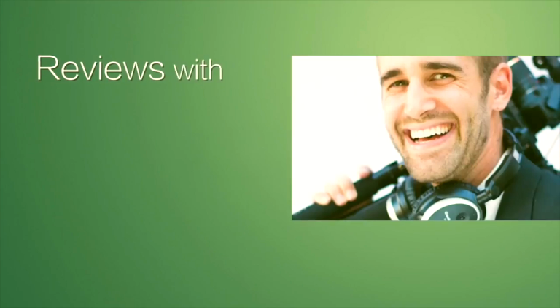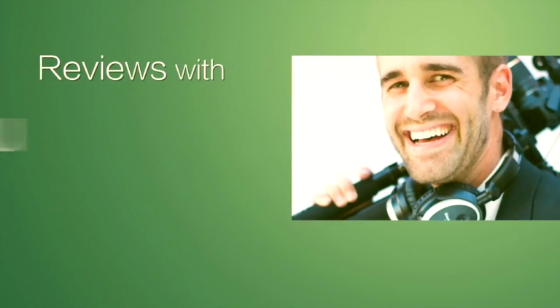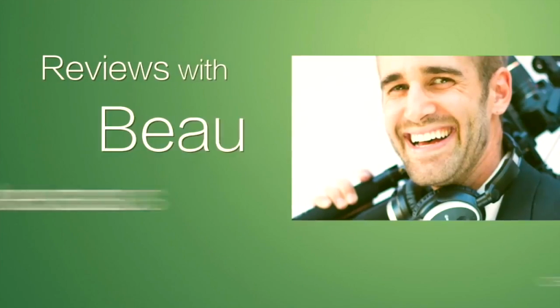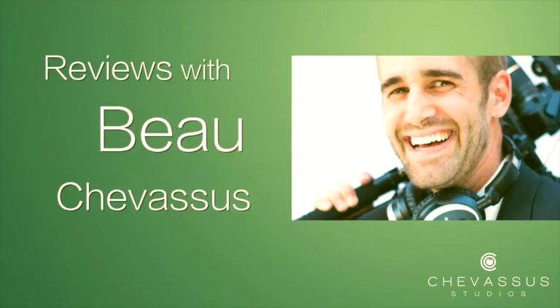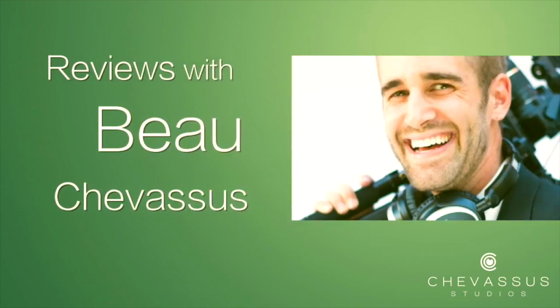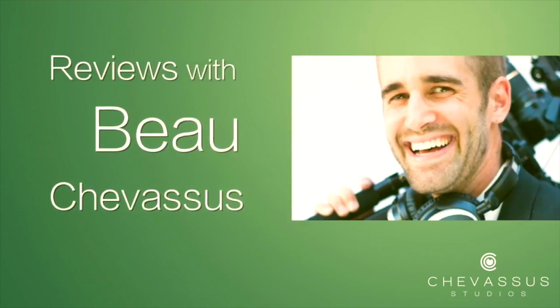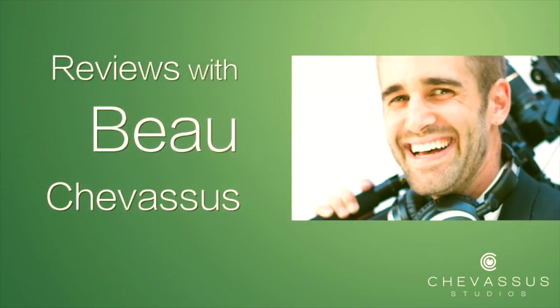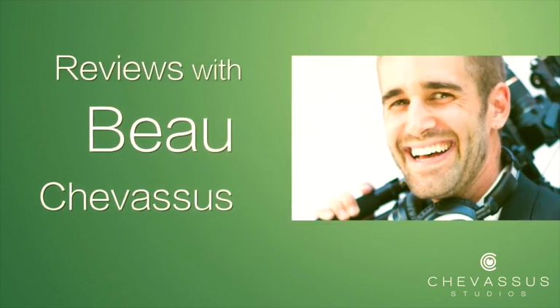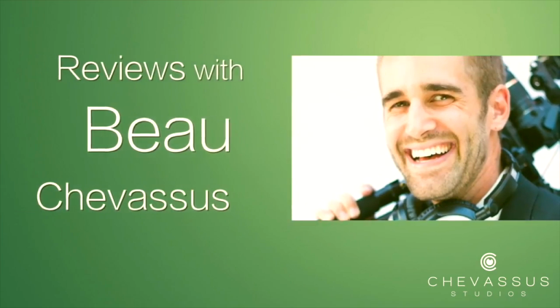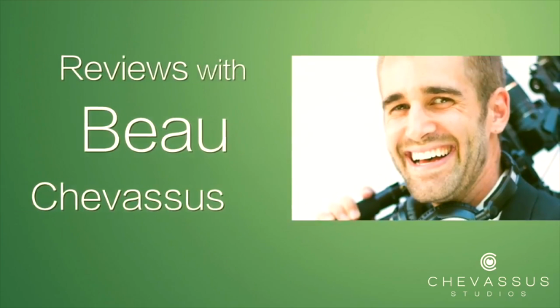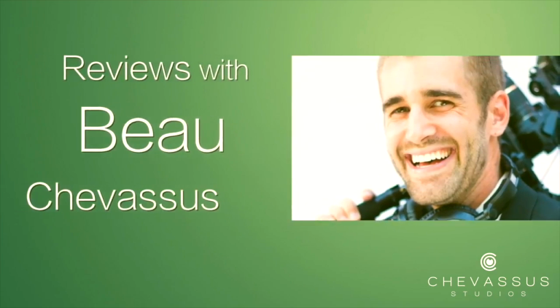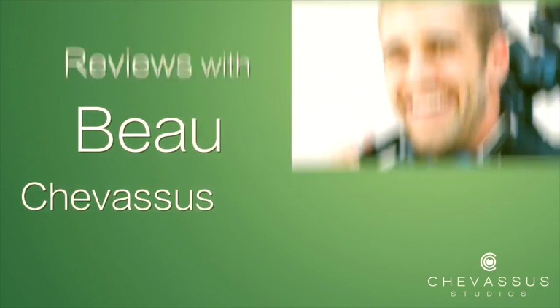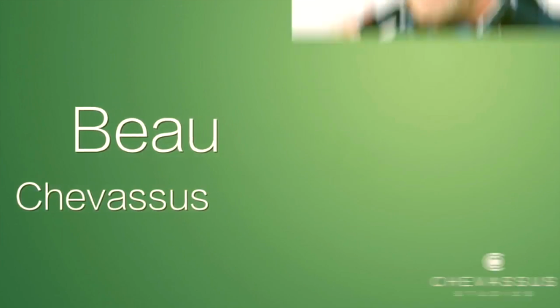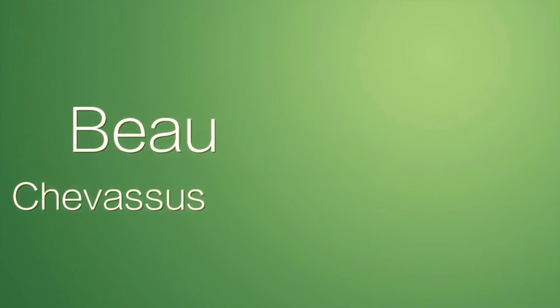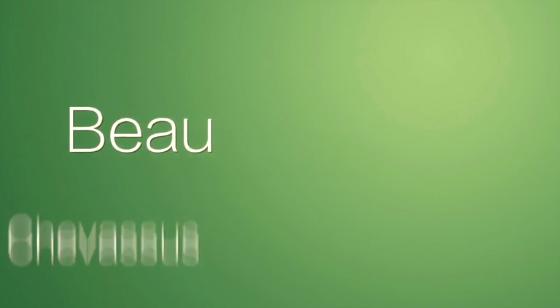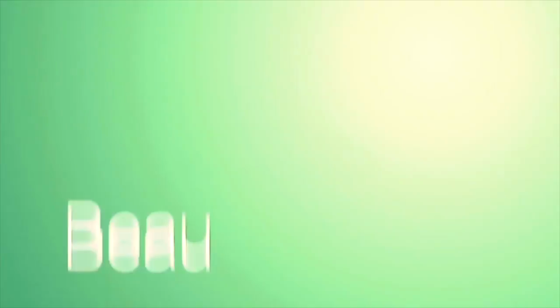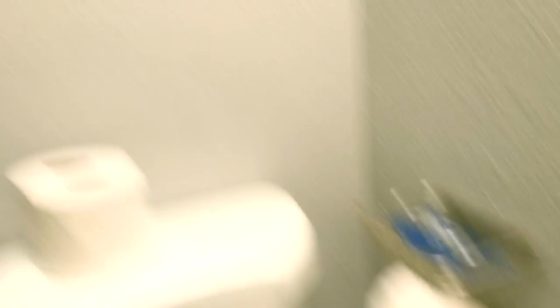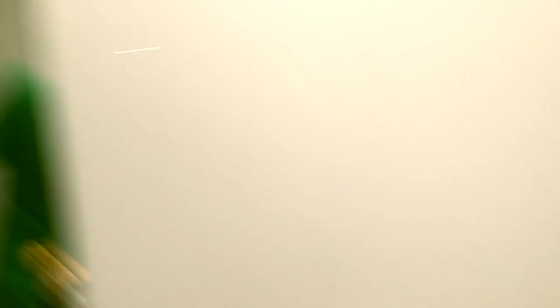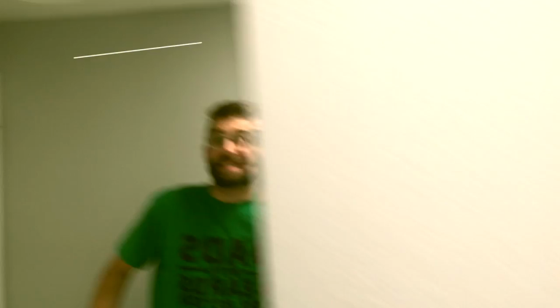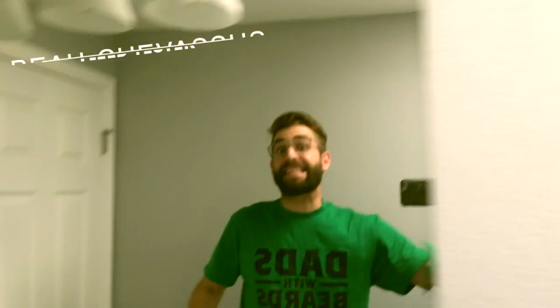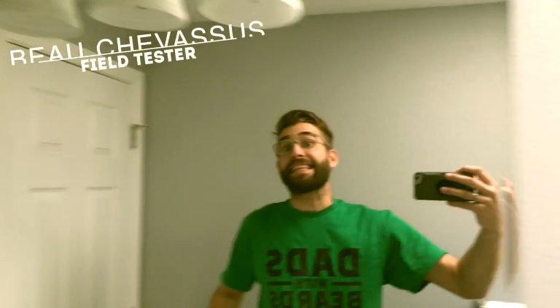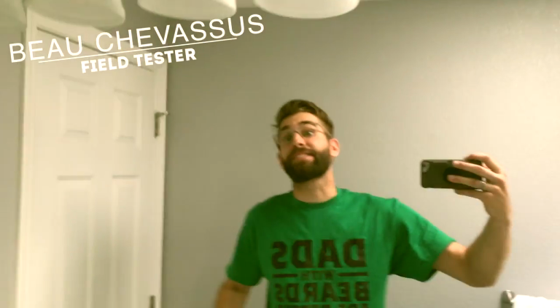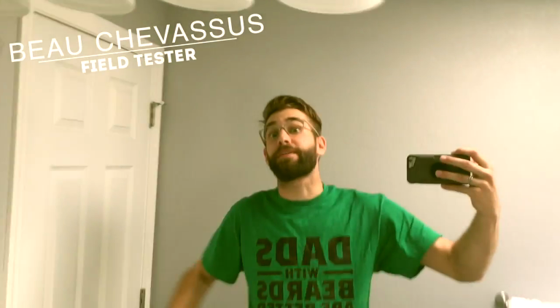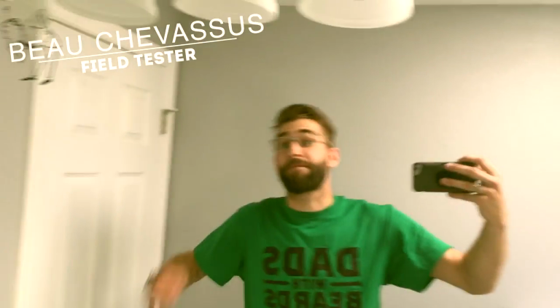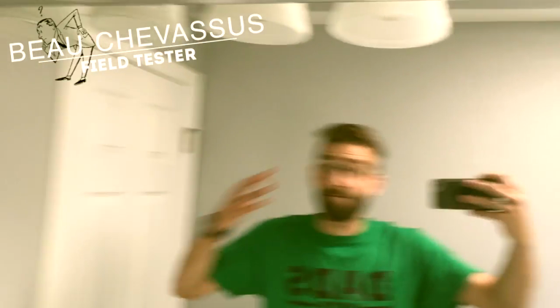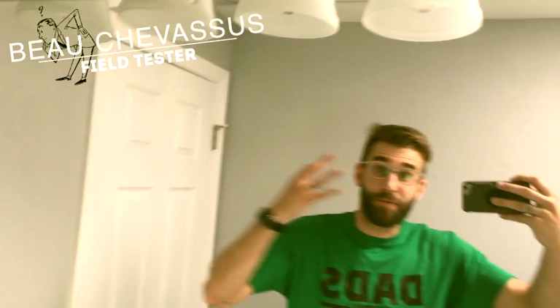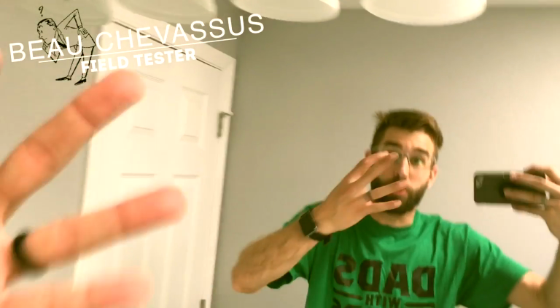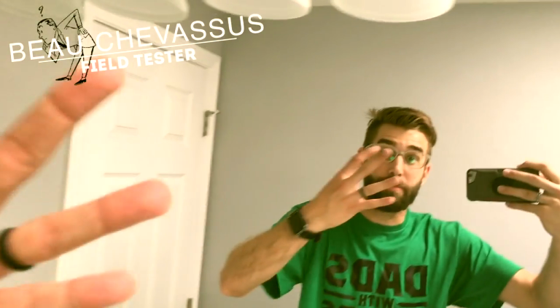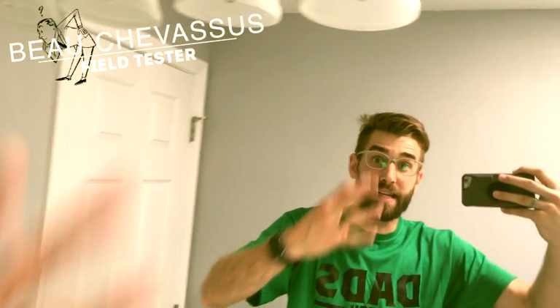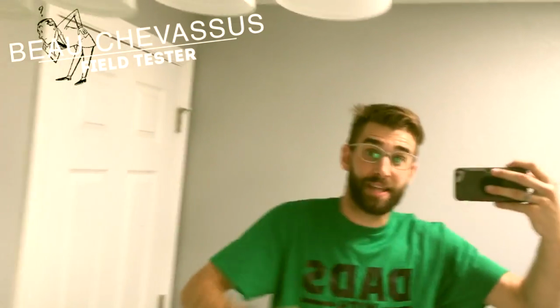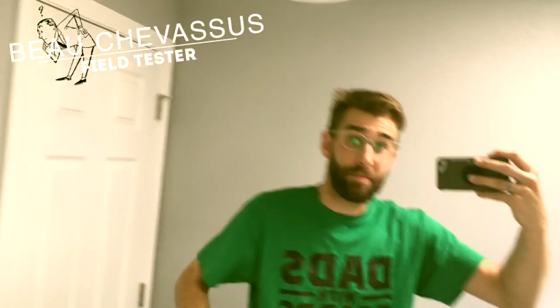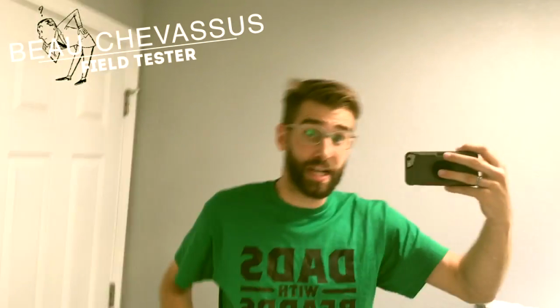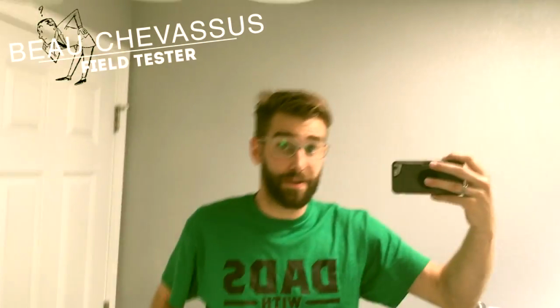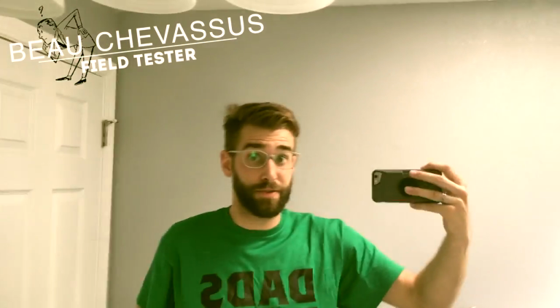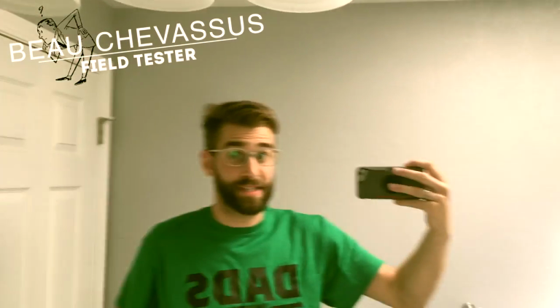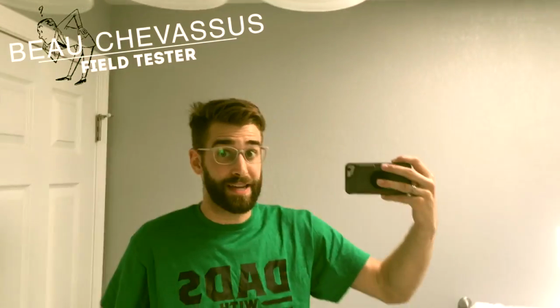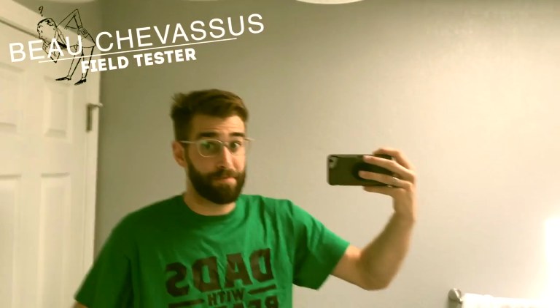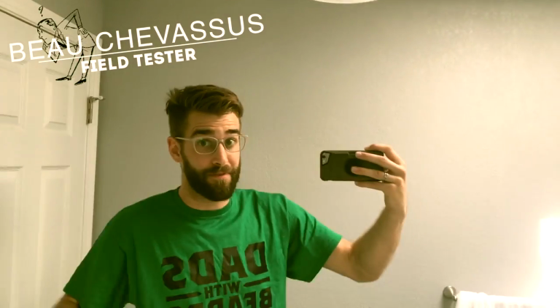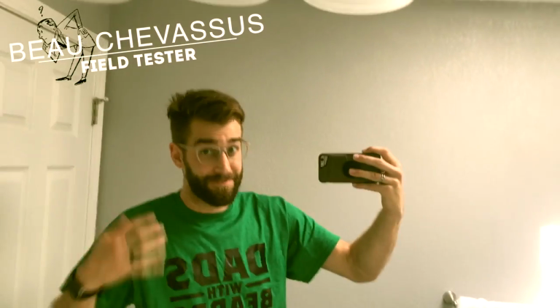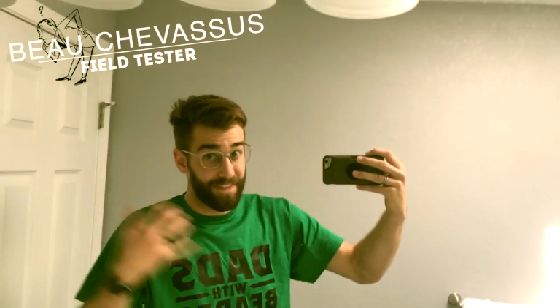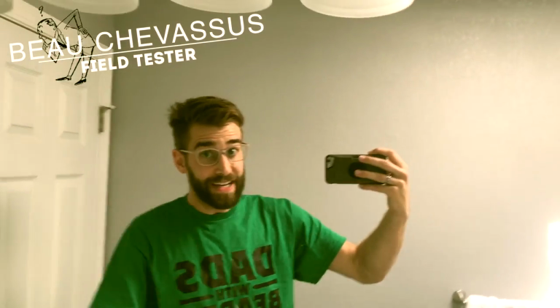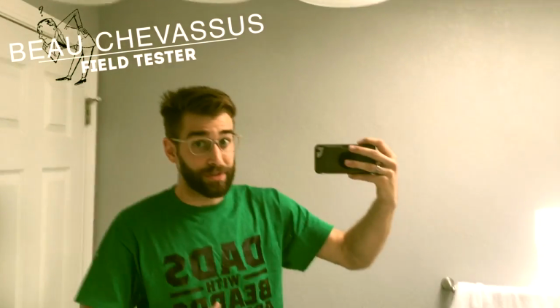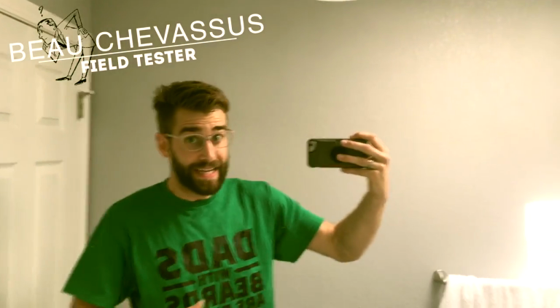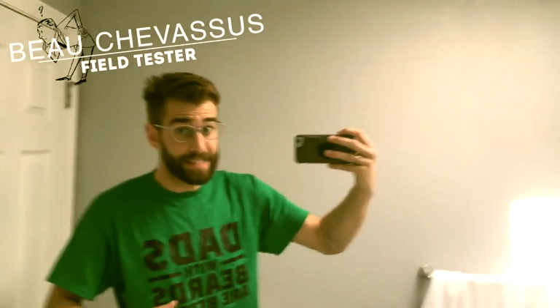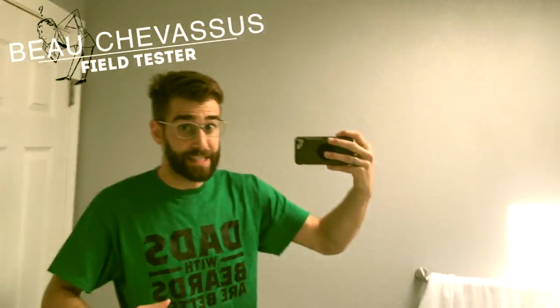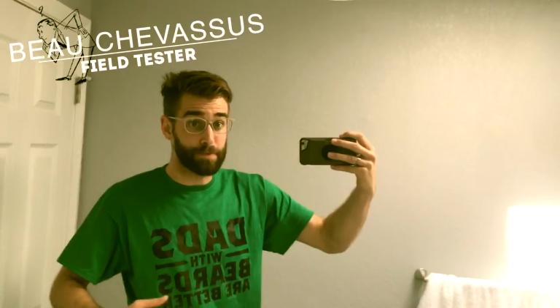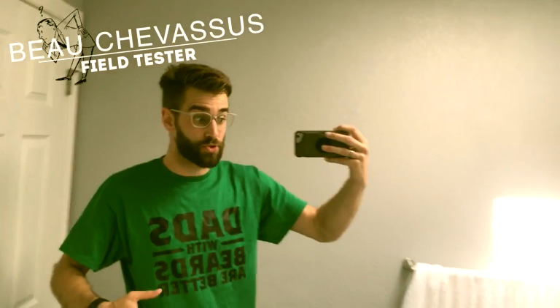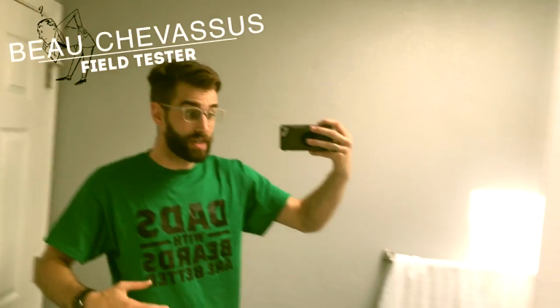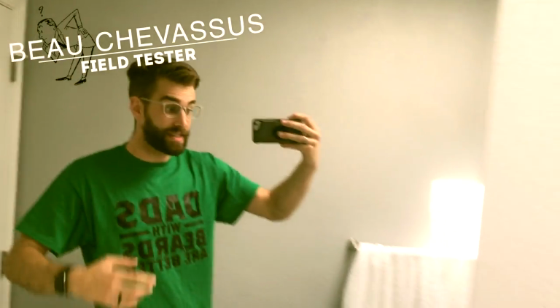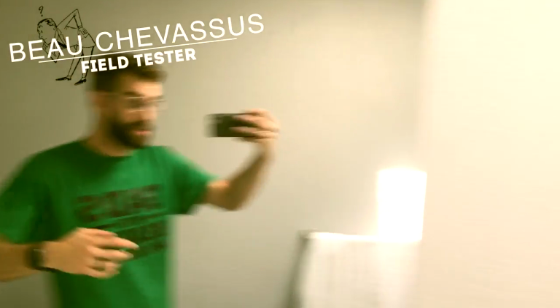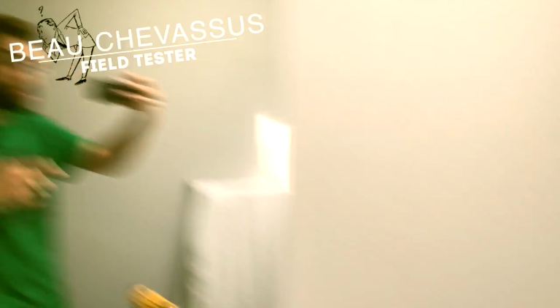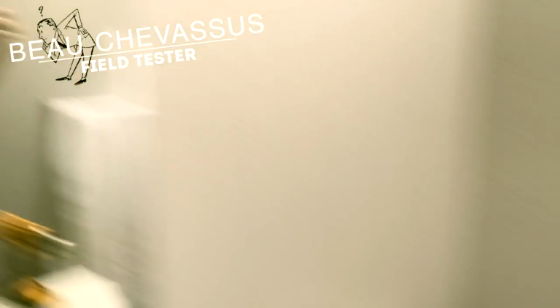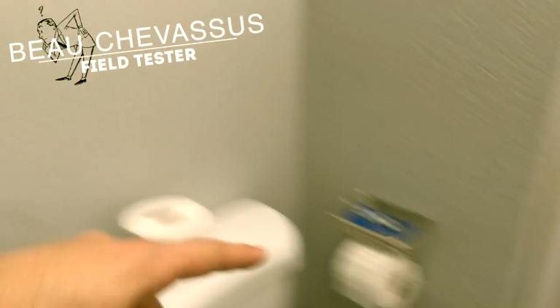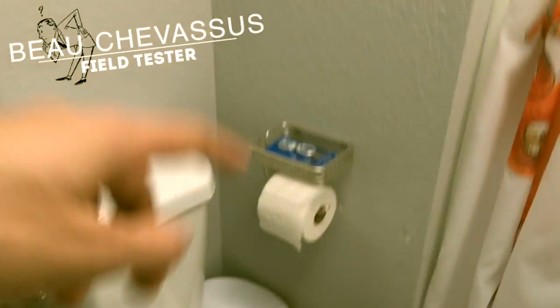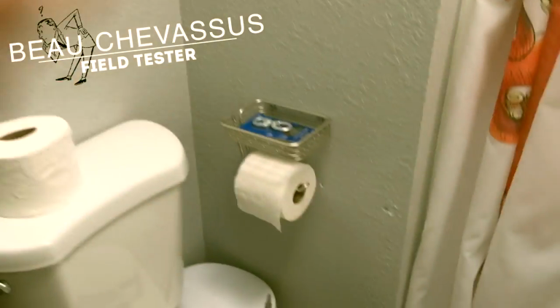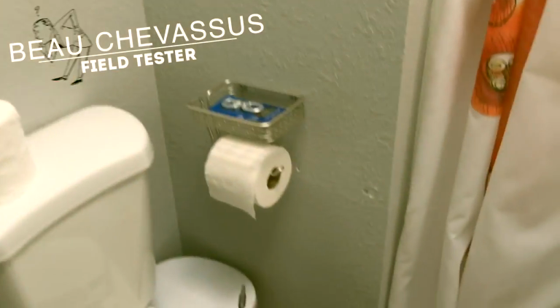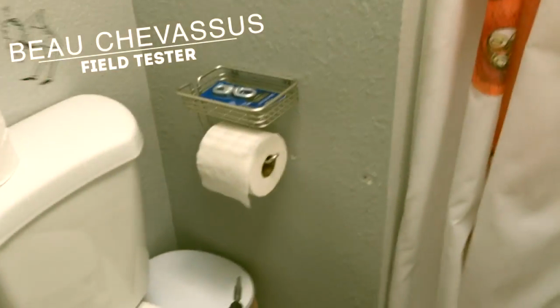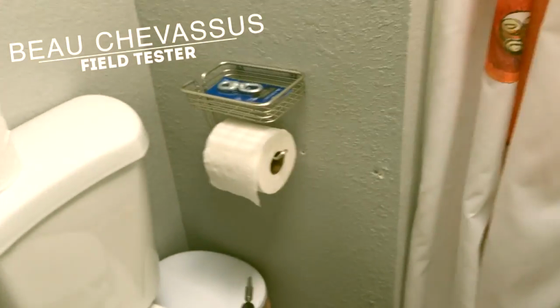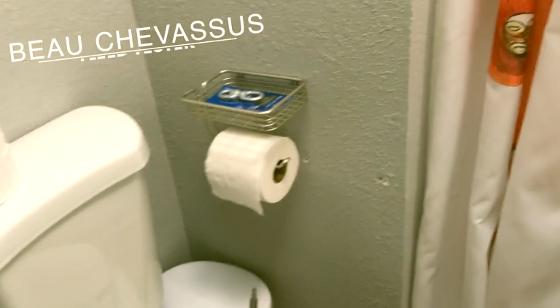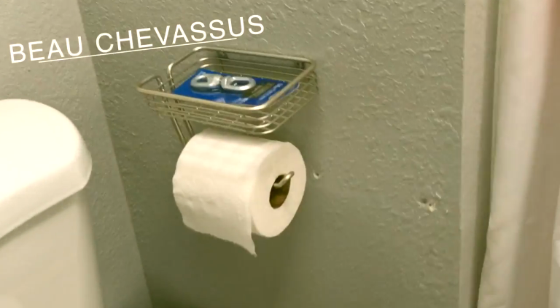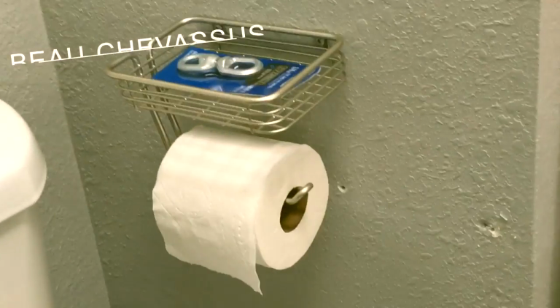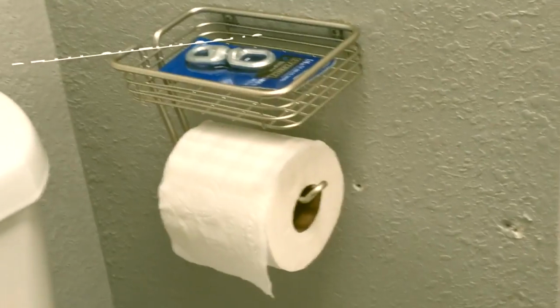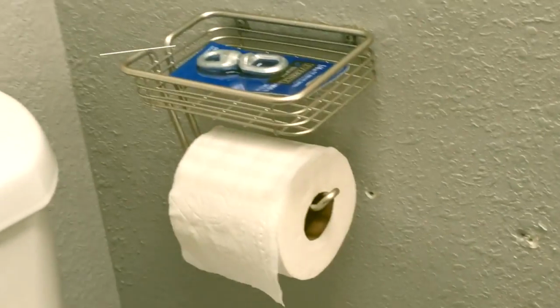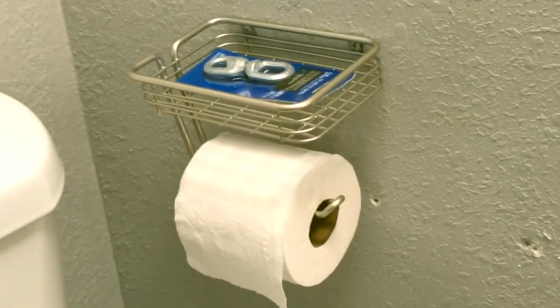All right, you guys, hold on to your pants because in less than four minutes, I'm going to give you some vital hints, tips, tricks as to how to mount this little guy.